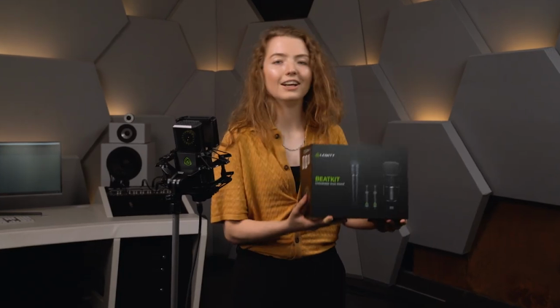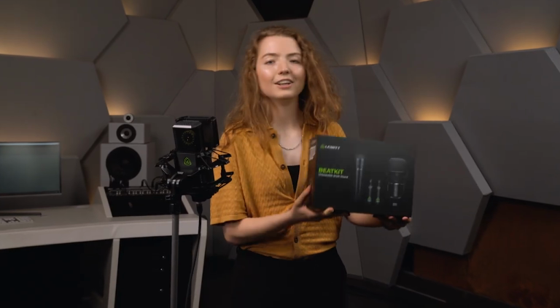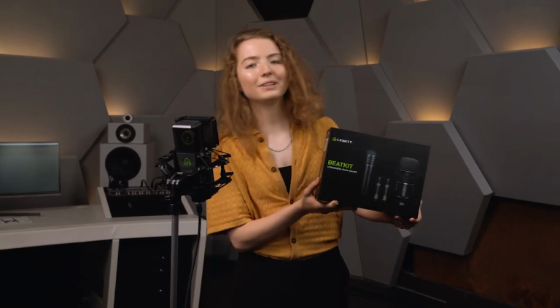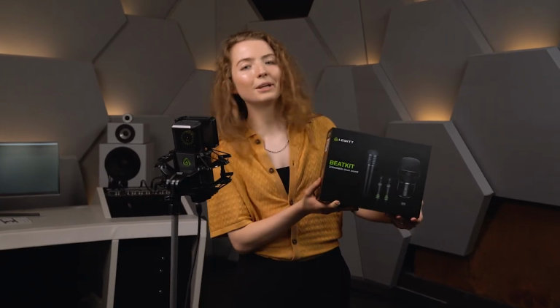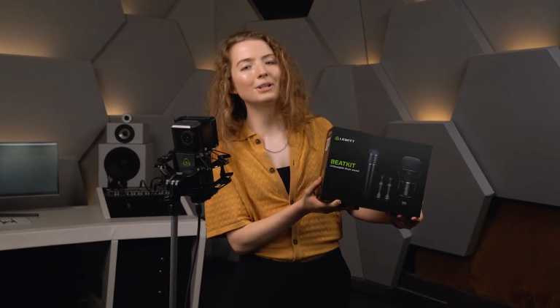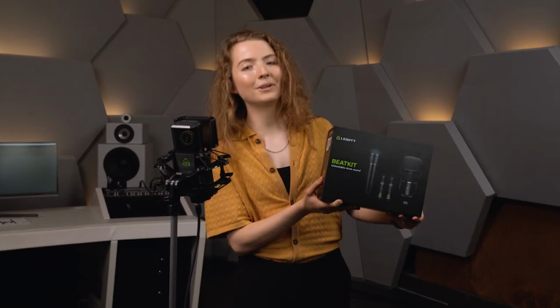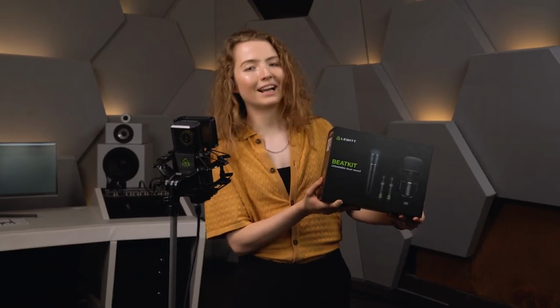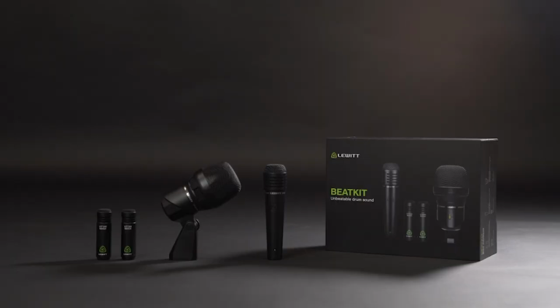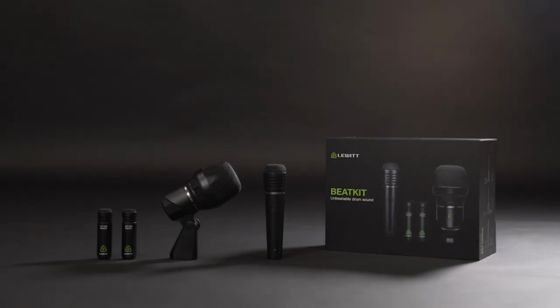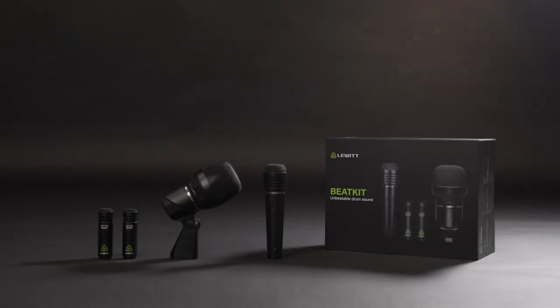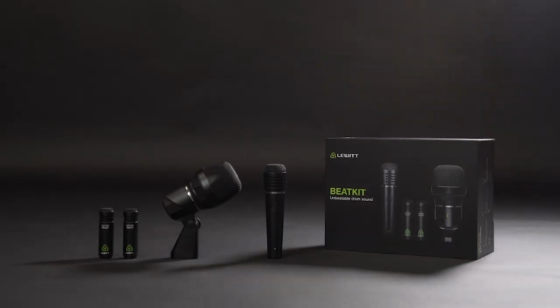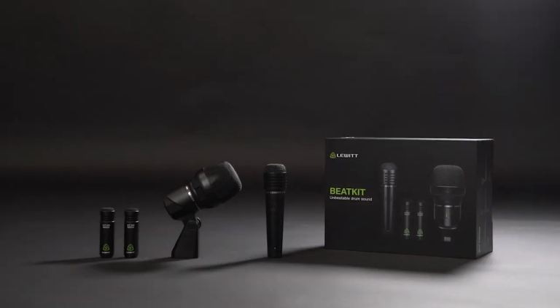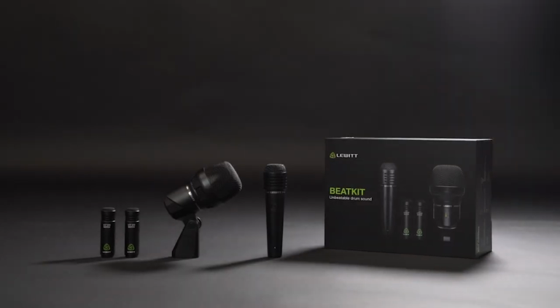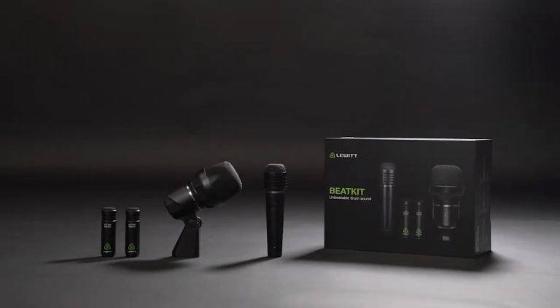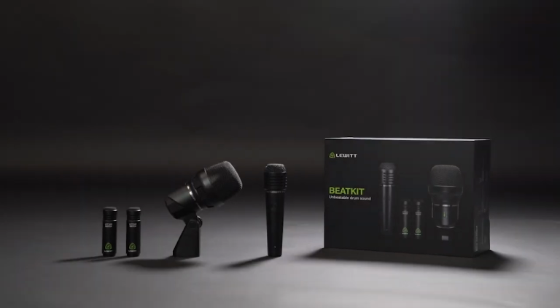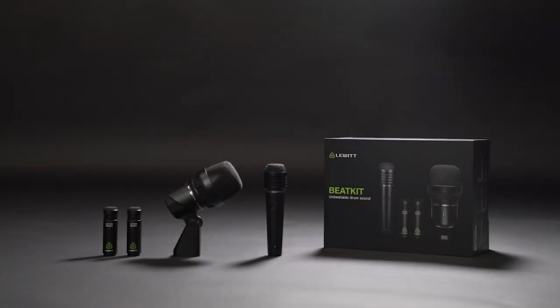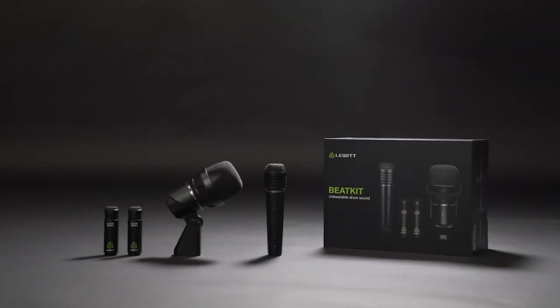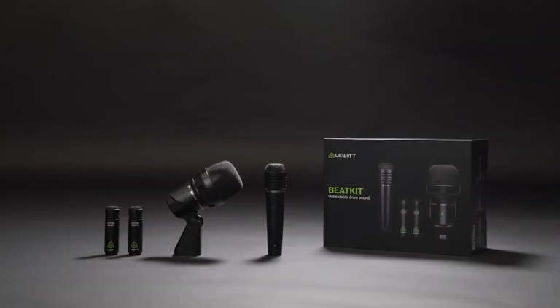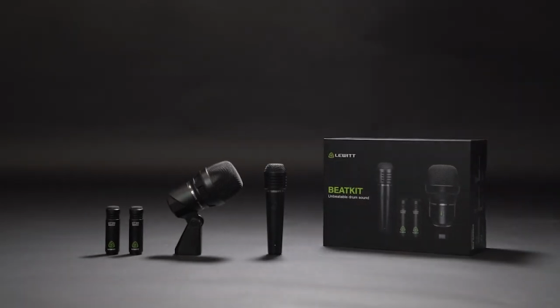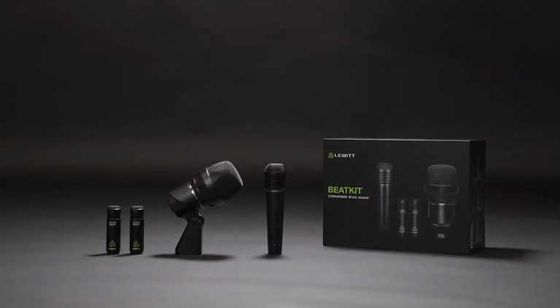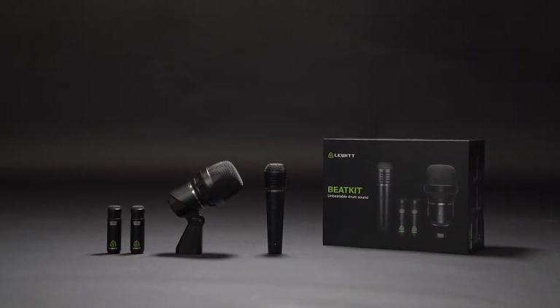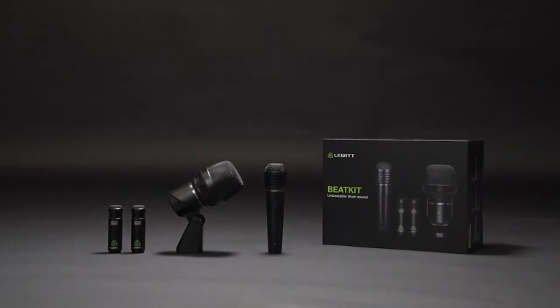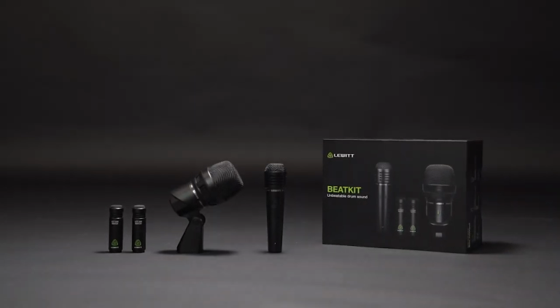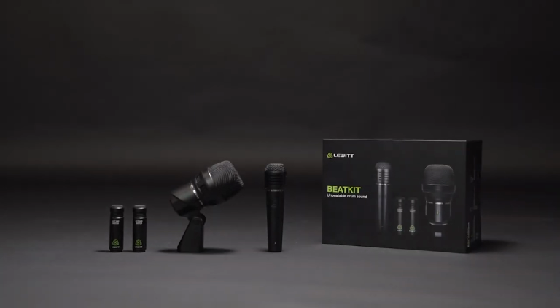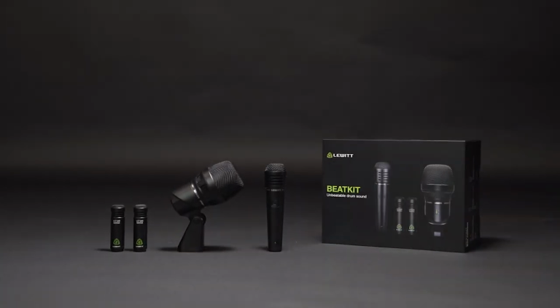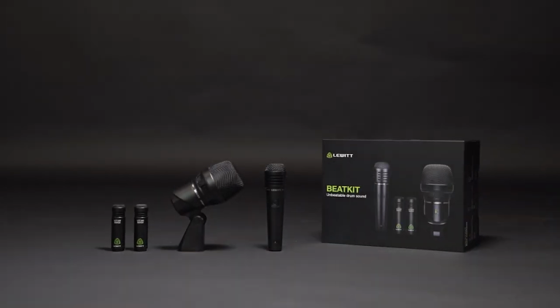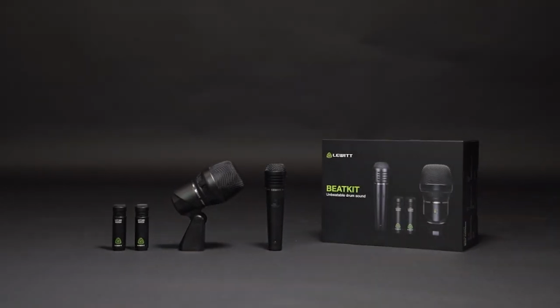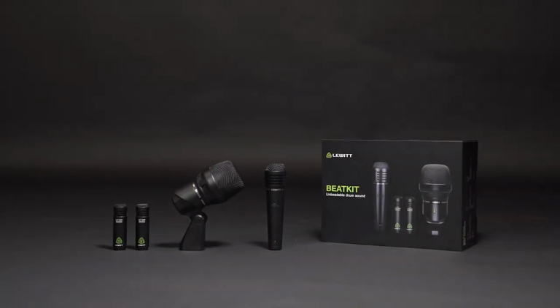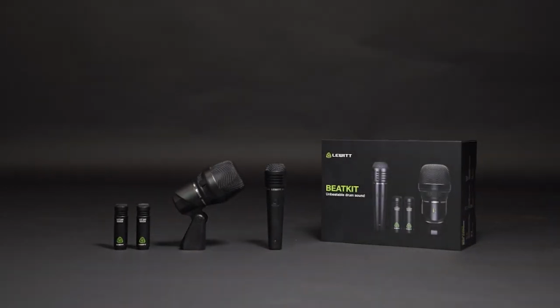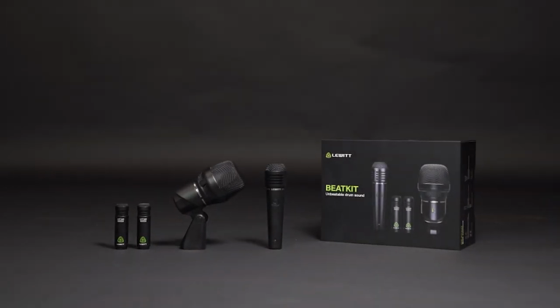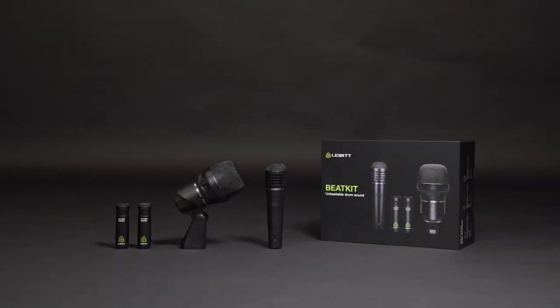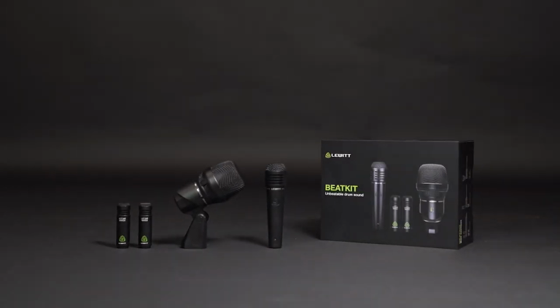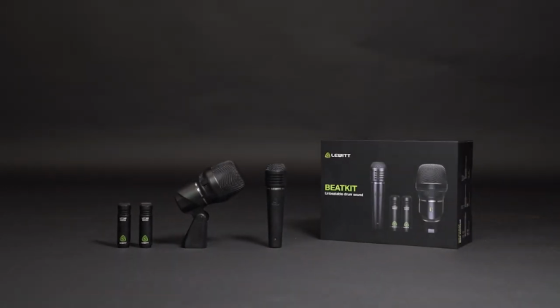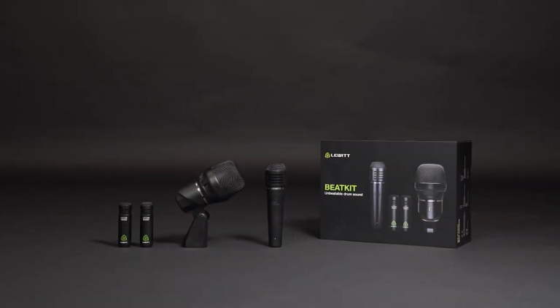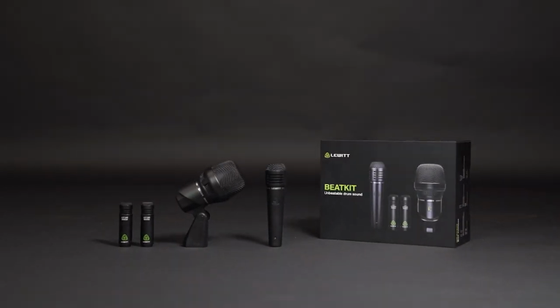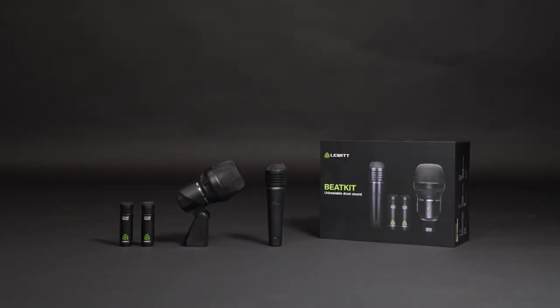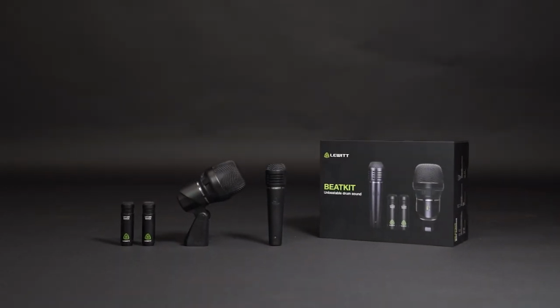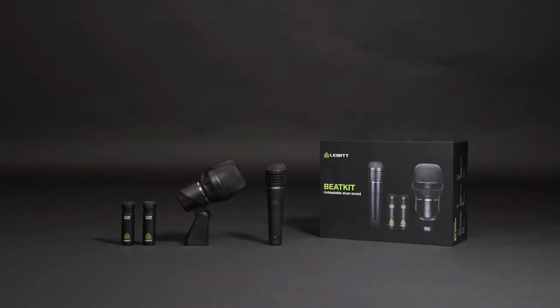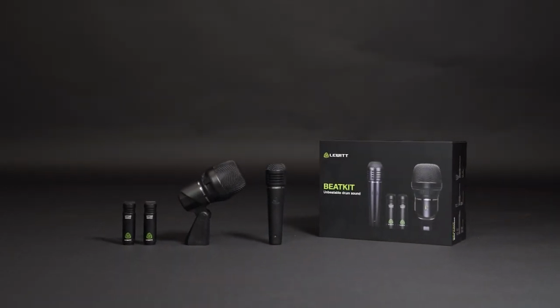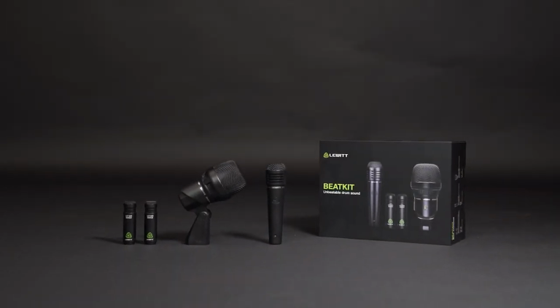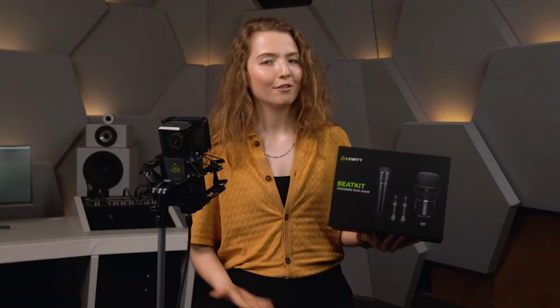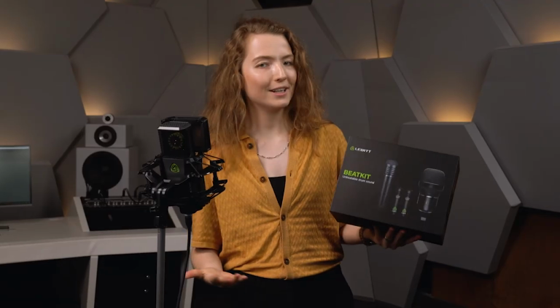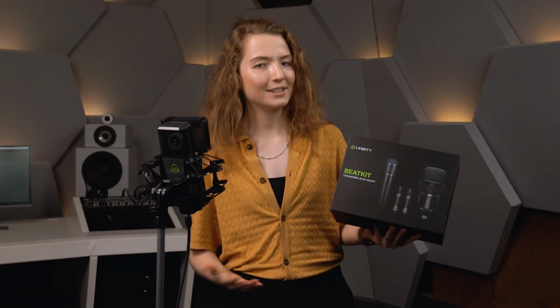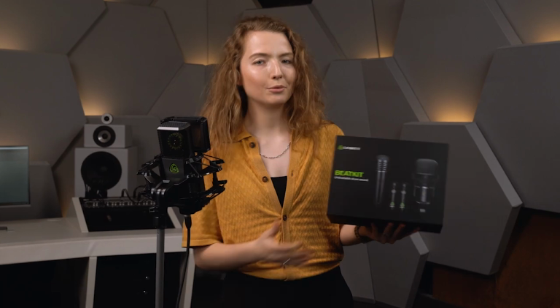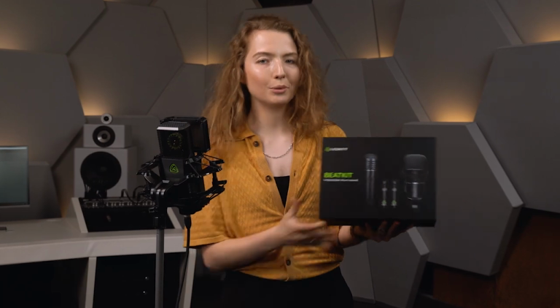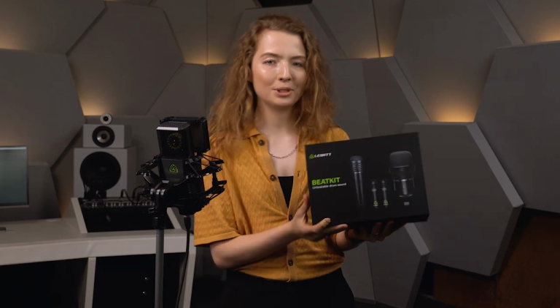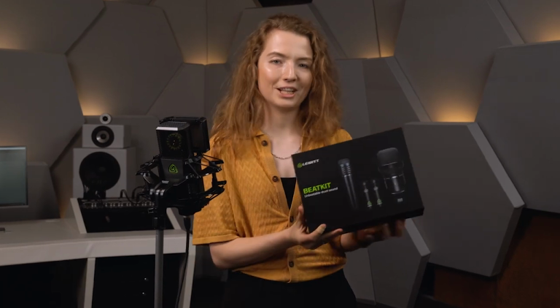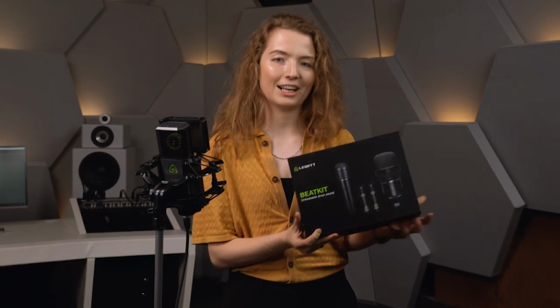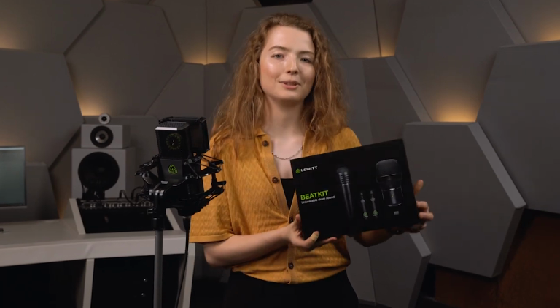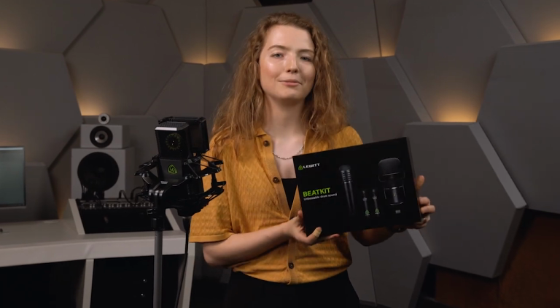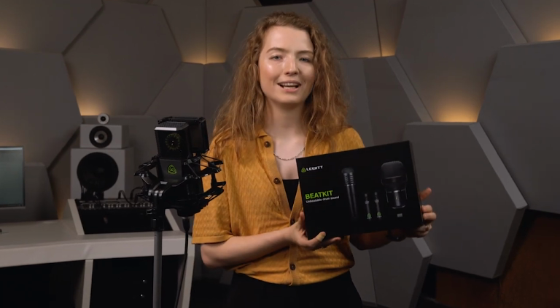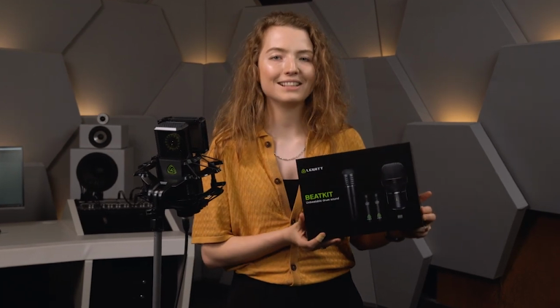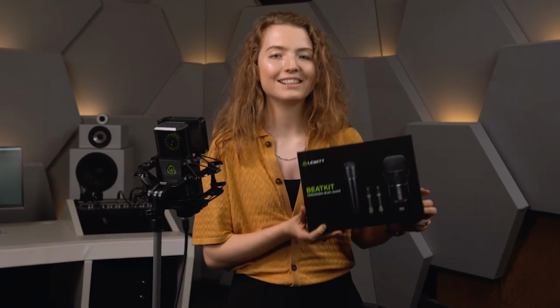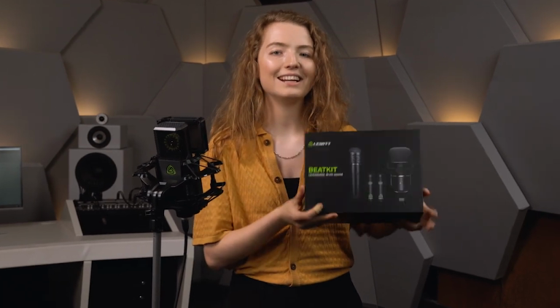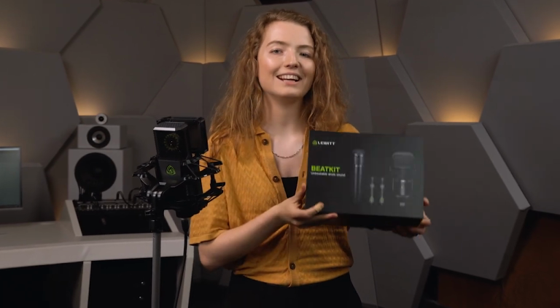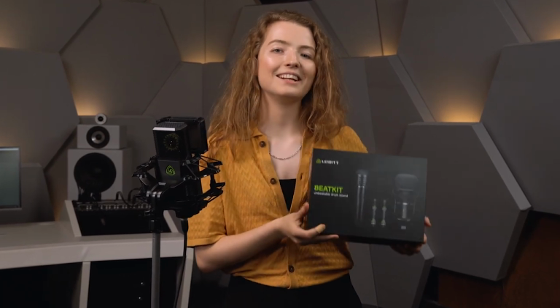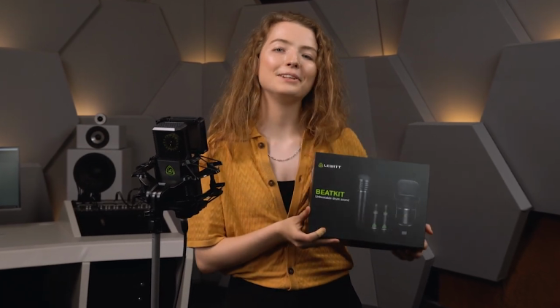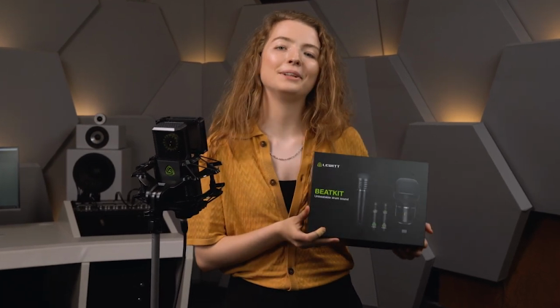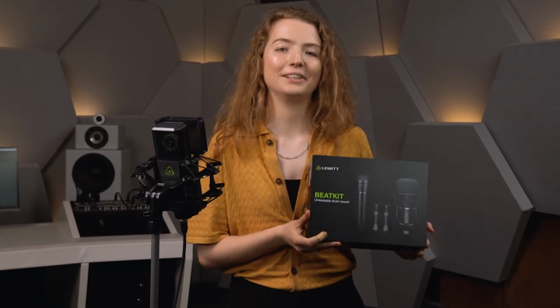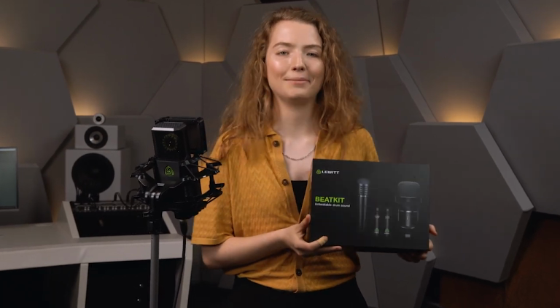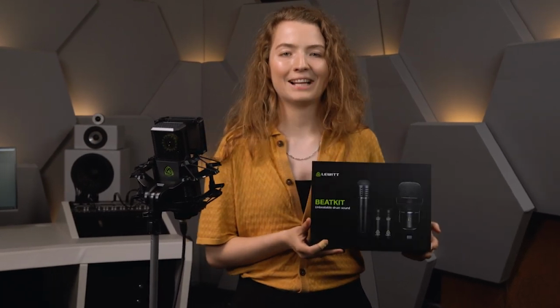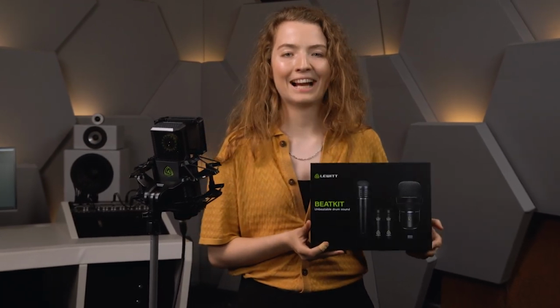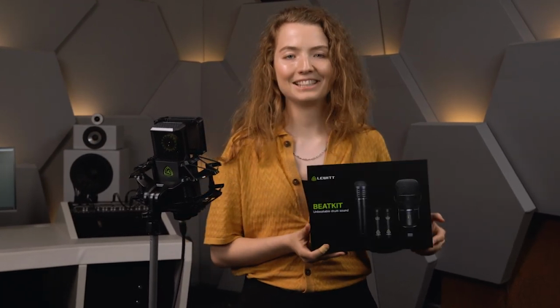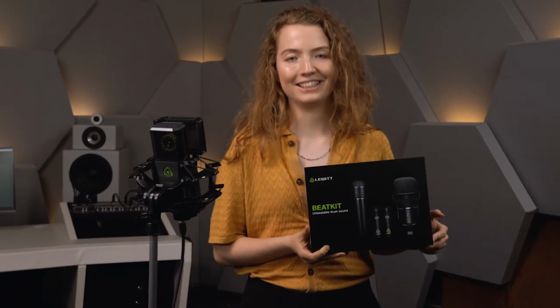Today we look at the Beatkit, a 4-piece microphone set for unbeatable drum sound. First, we will check out the mics, and then you'll hear them in action.